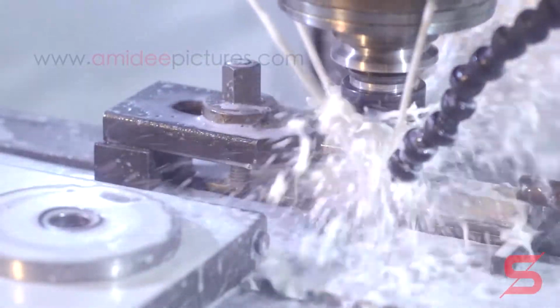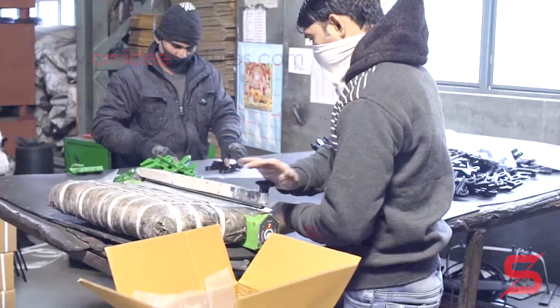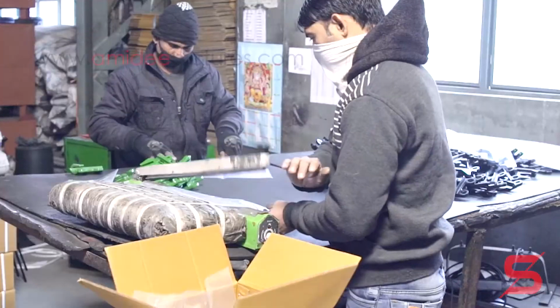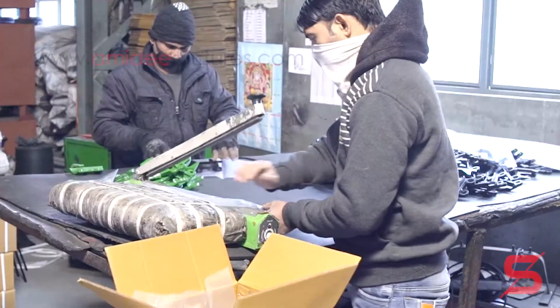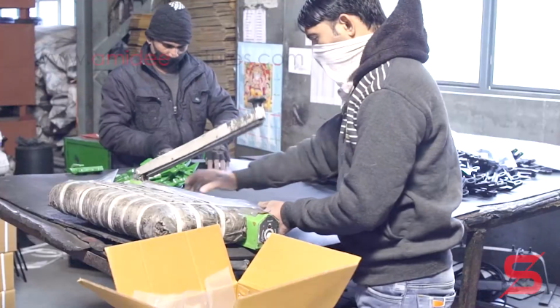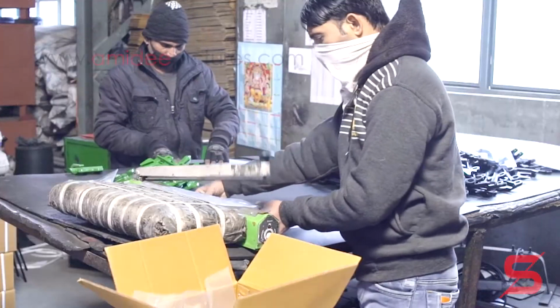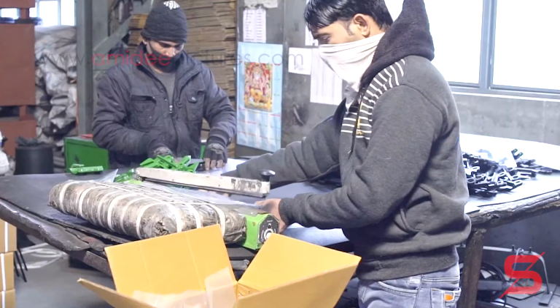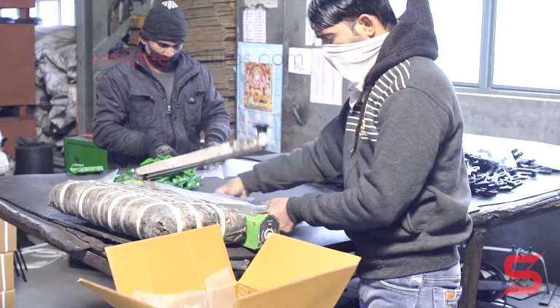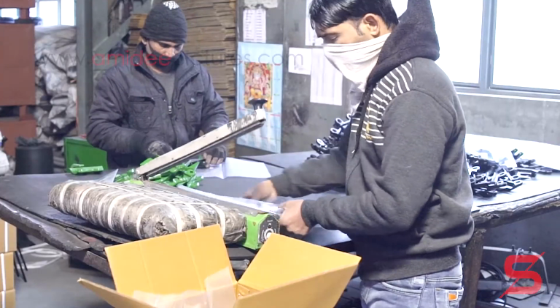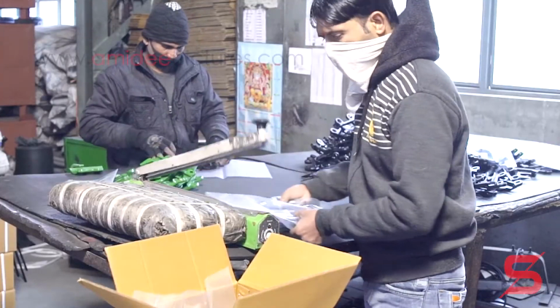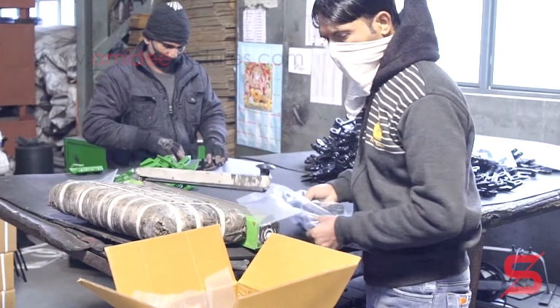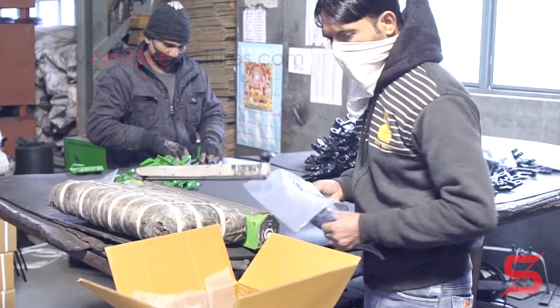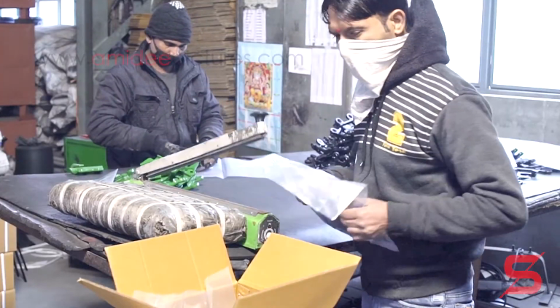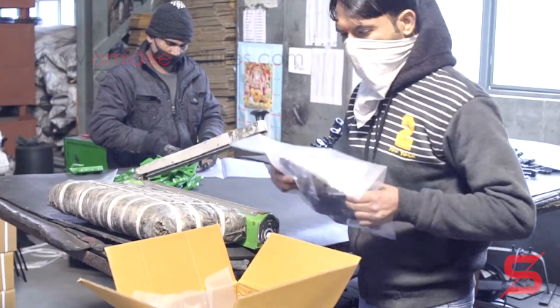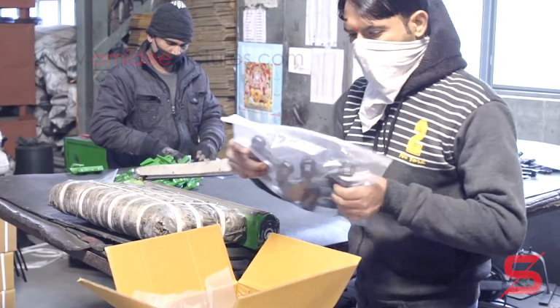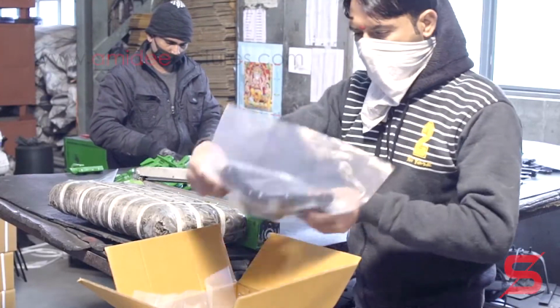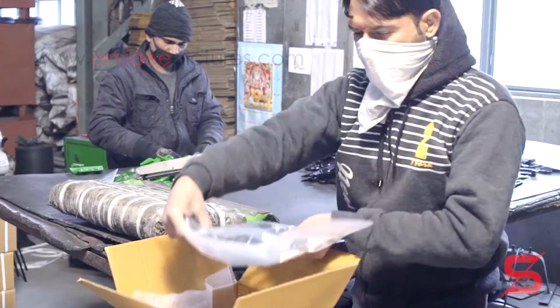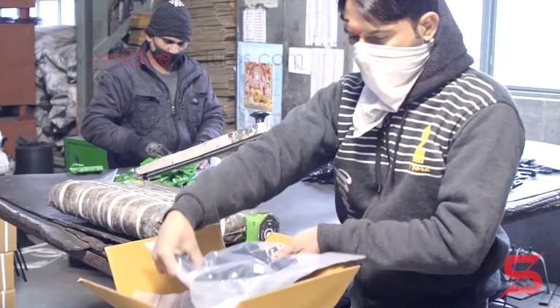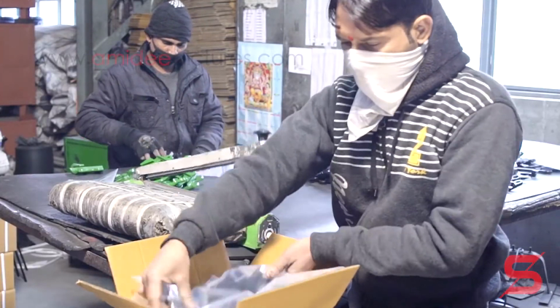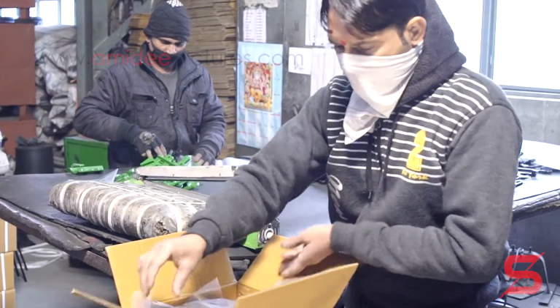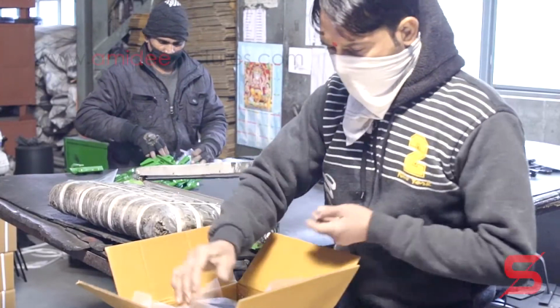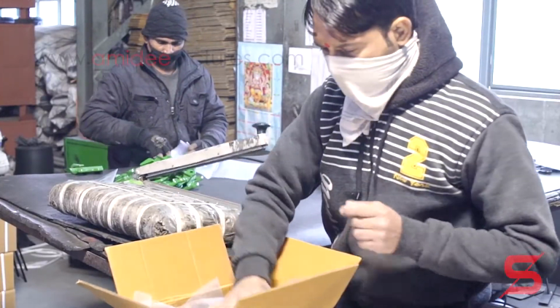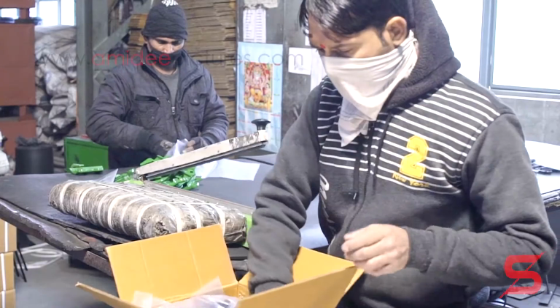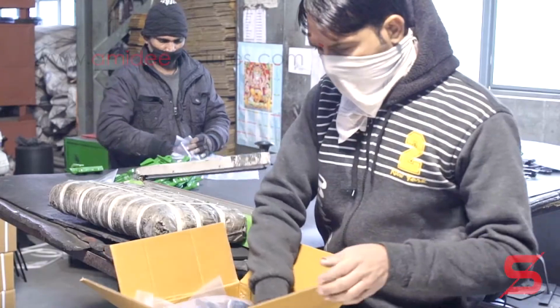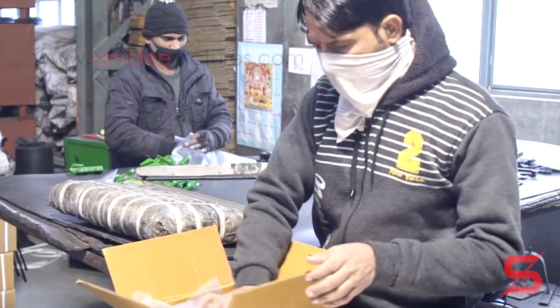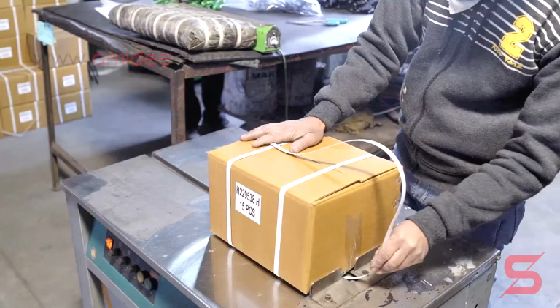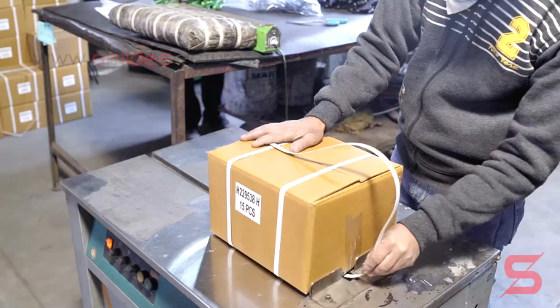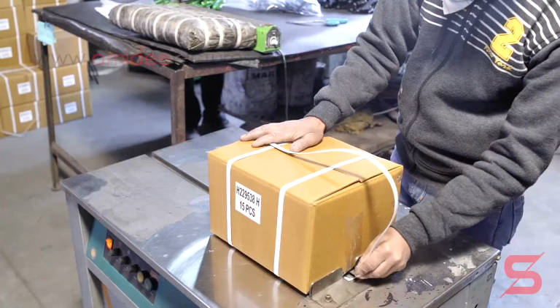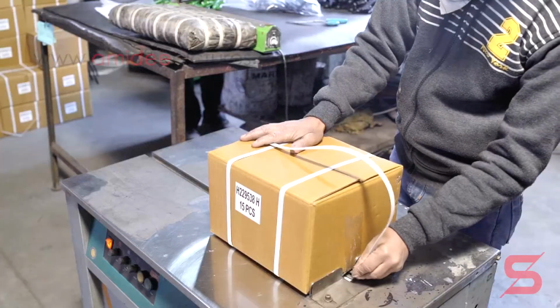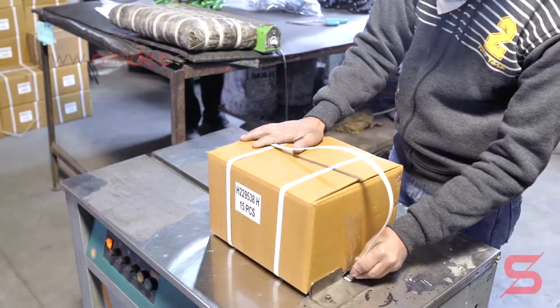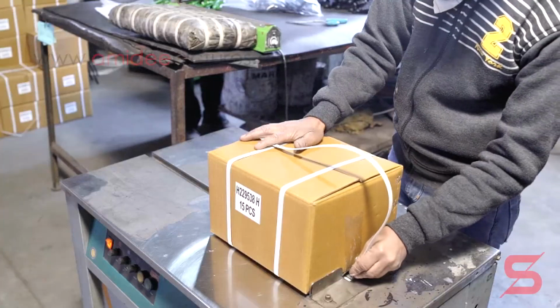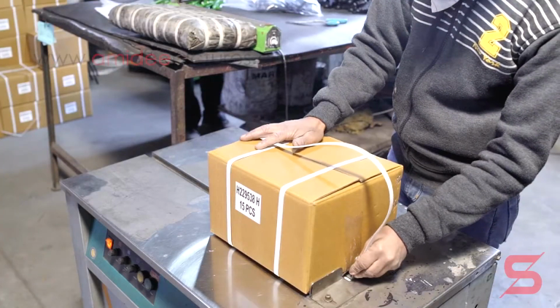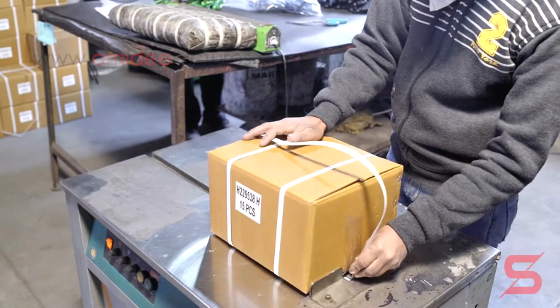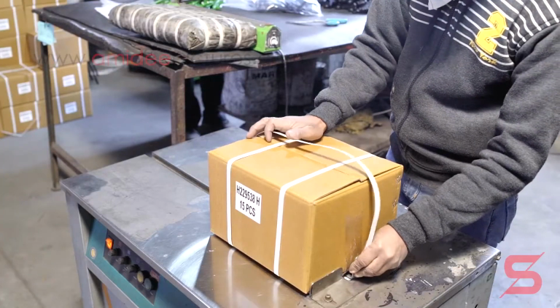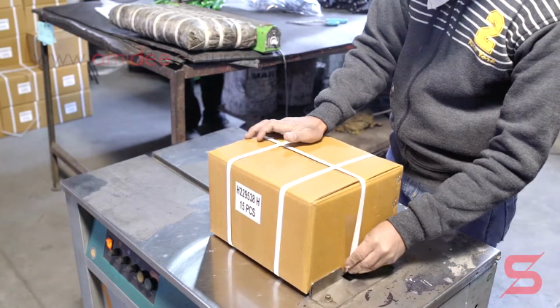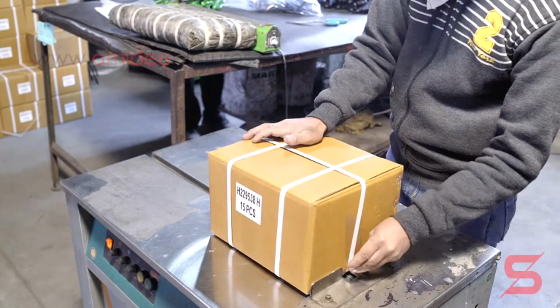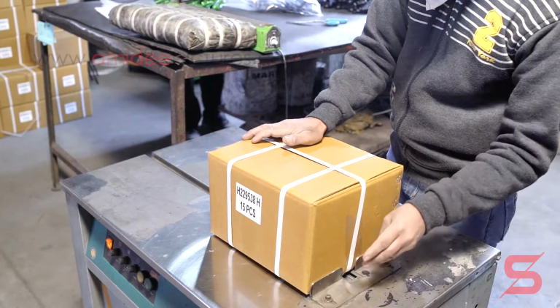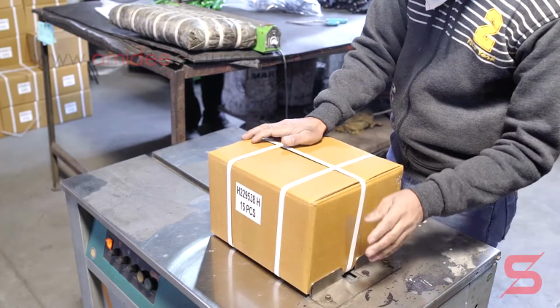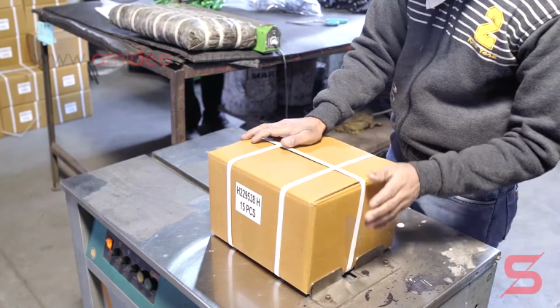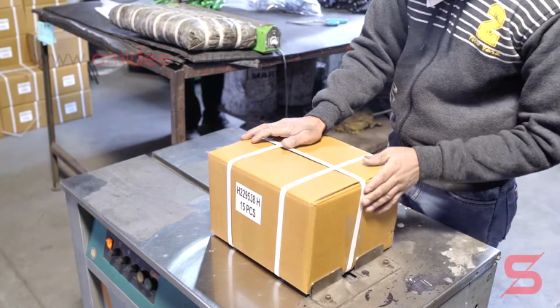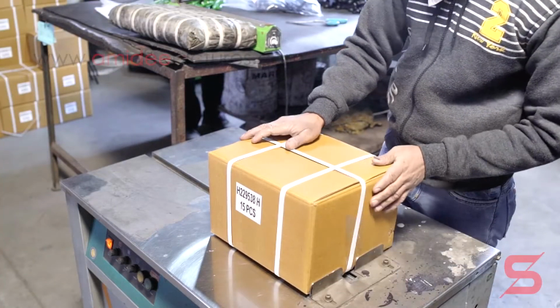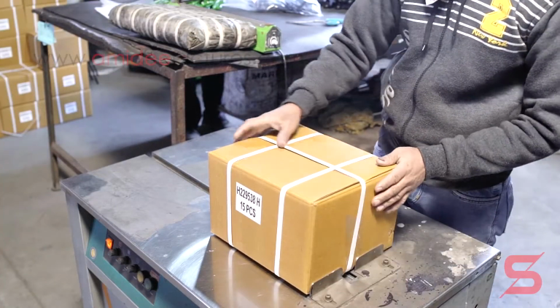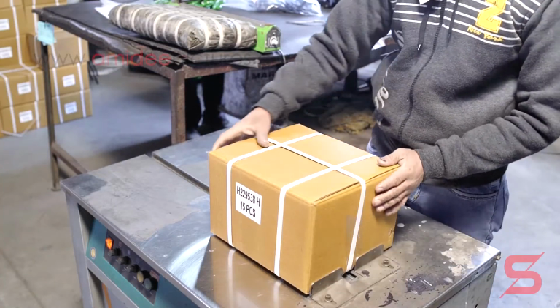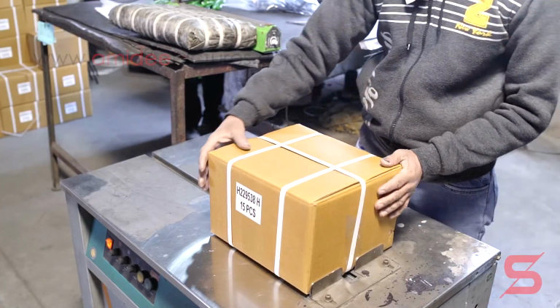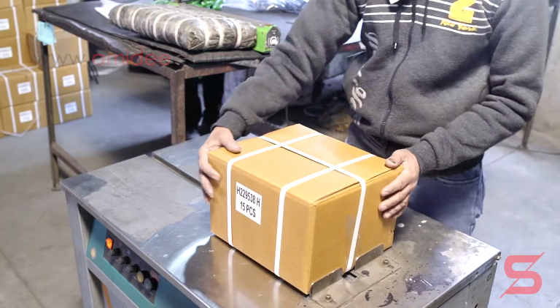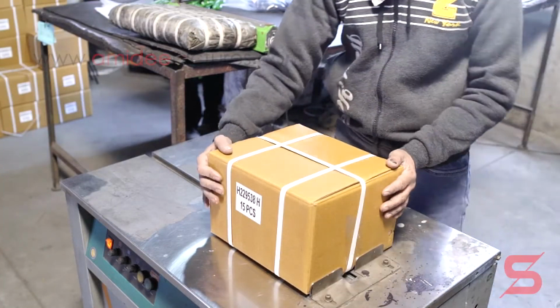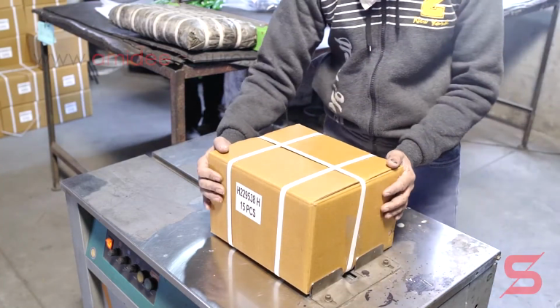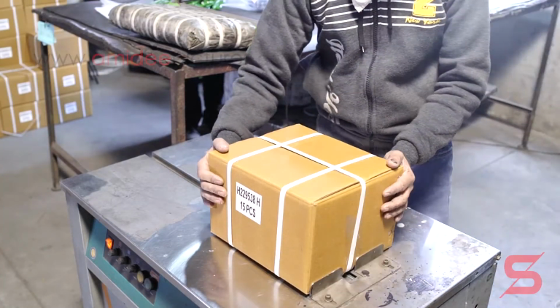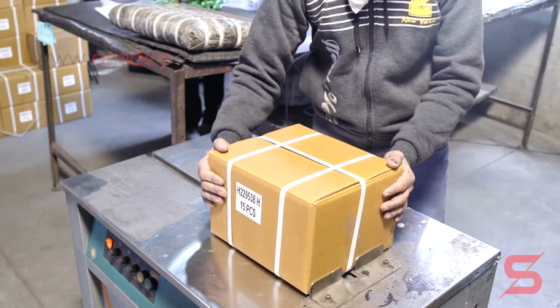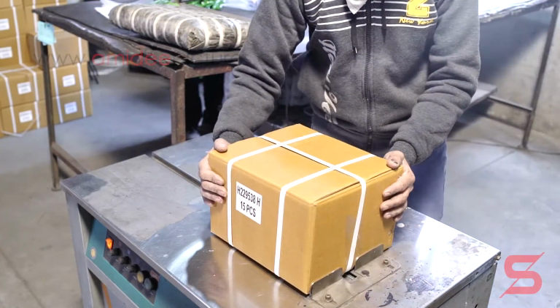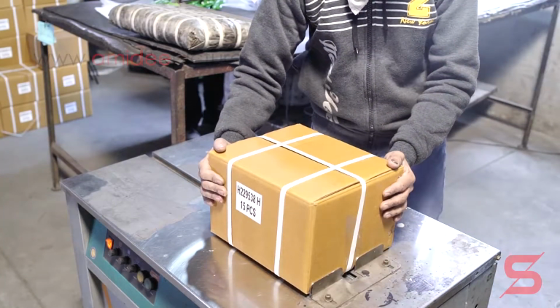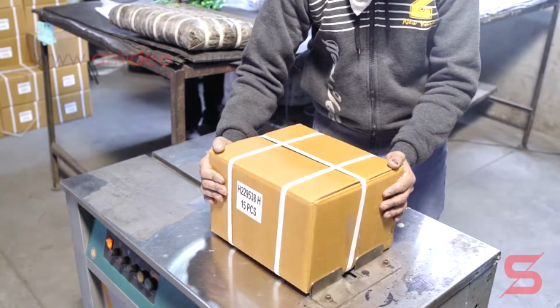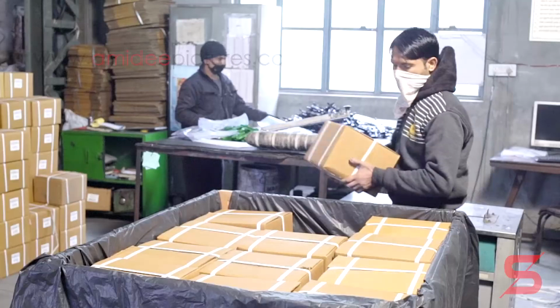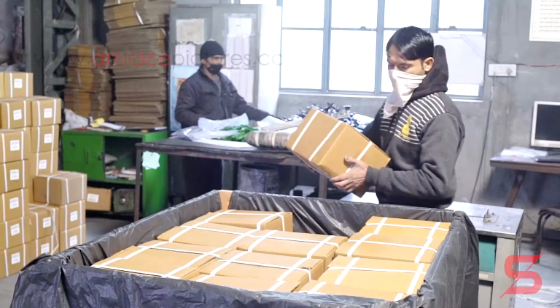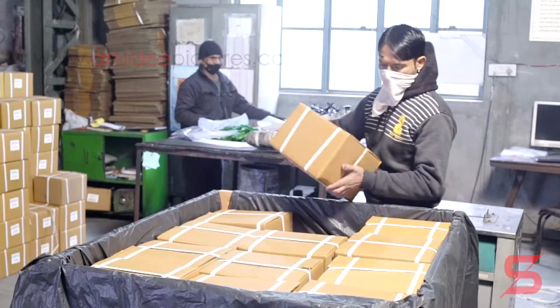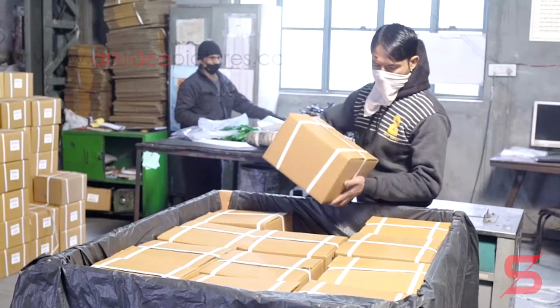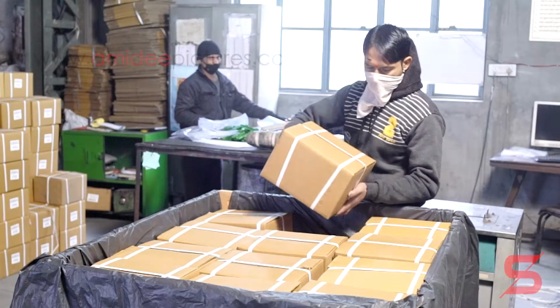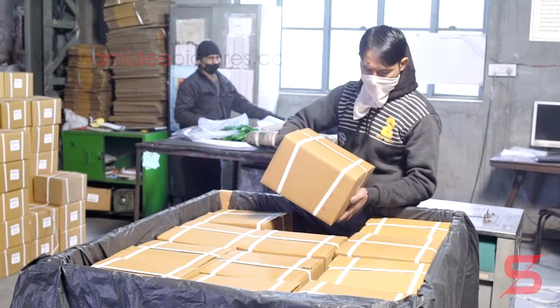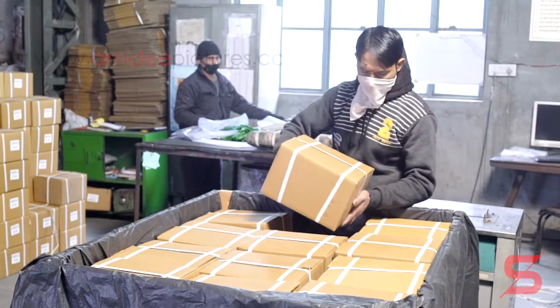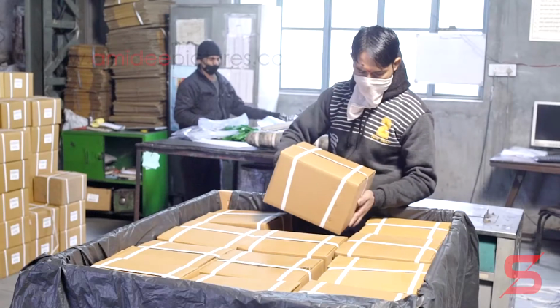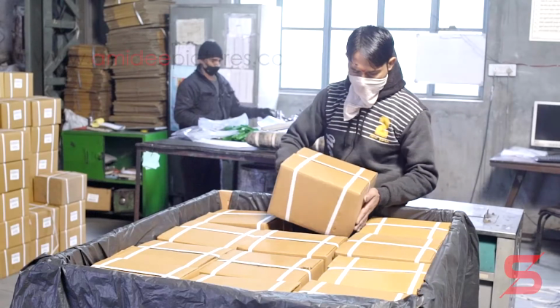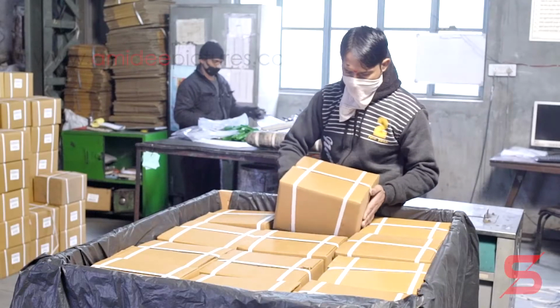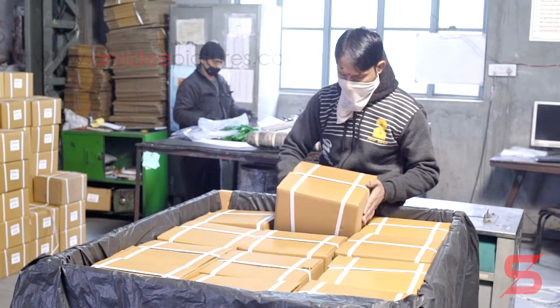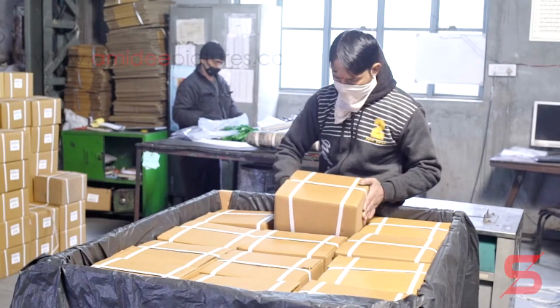Packing for our products is done according to international standards, using cardboard, wood, and steel crates.